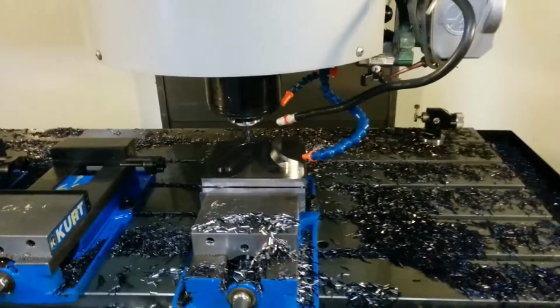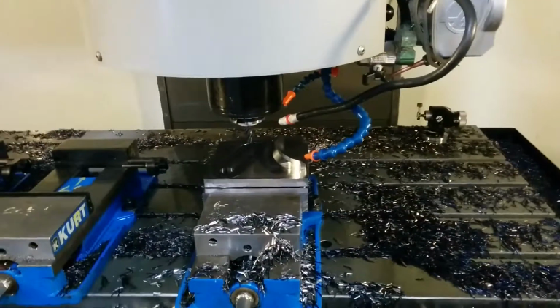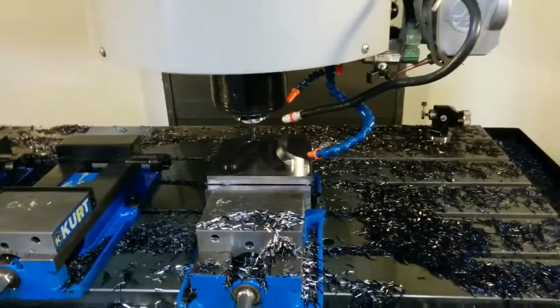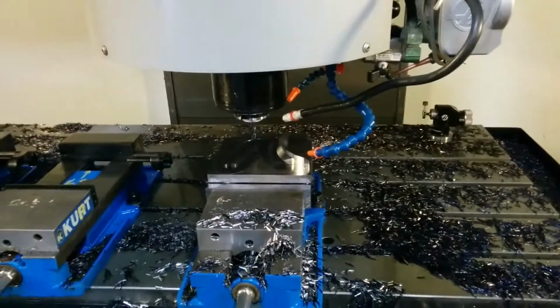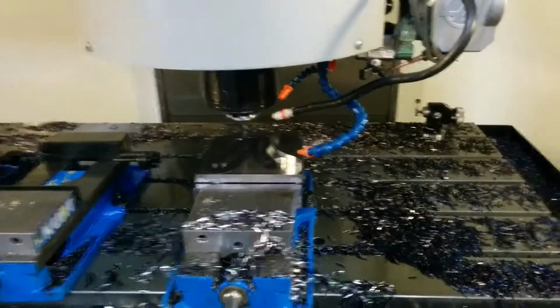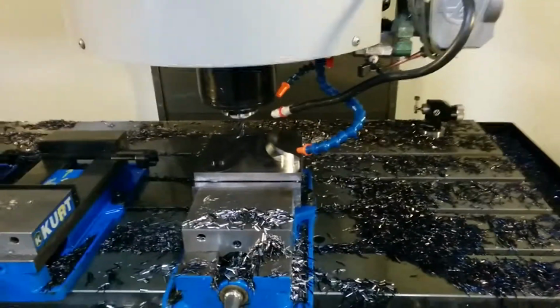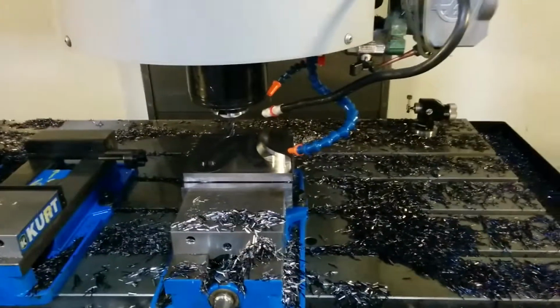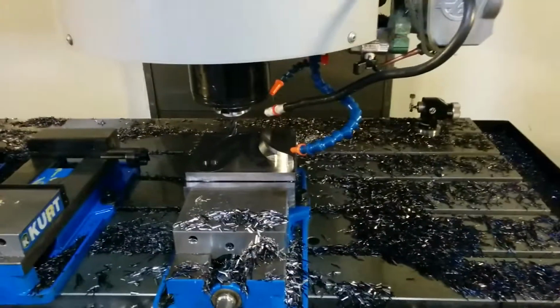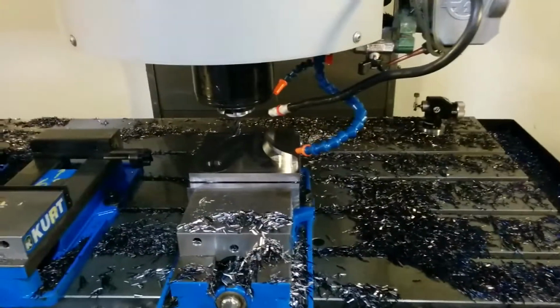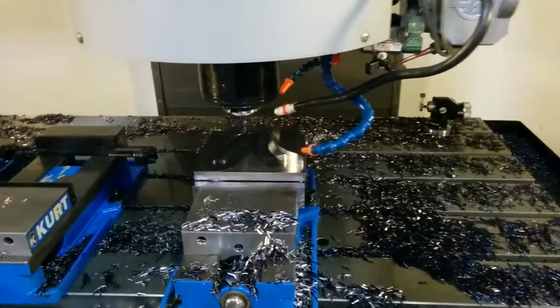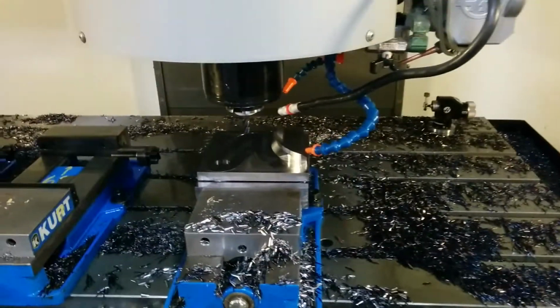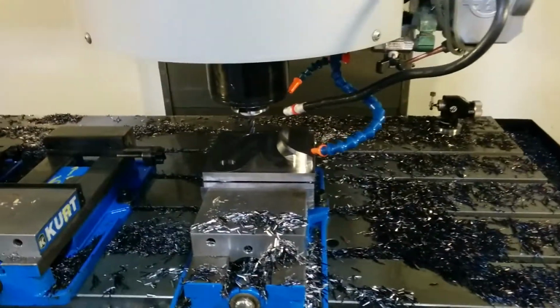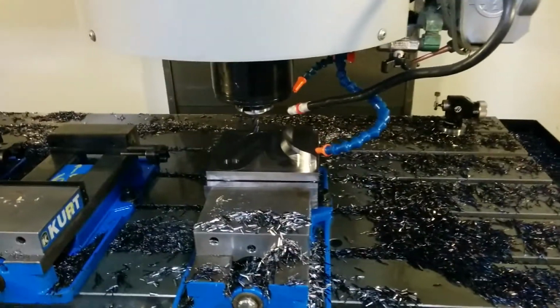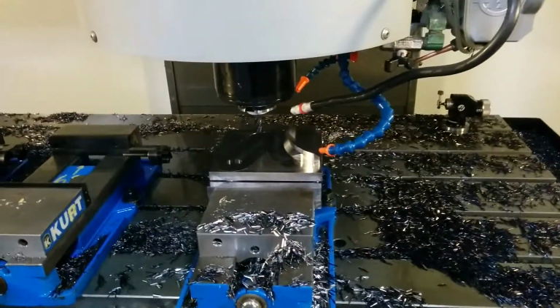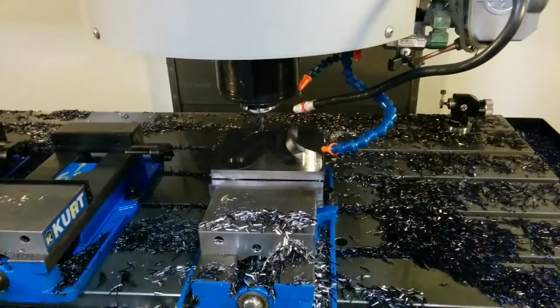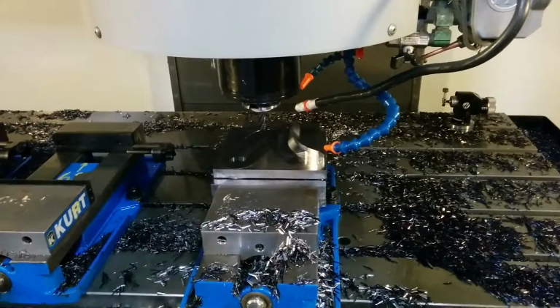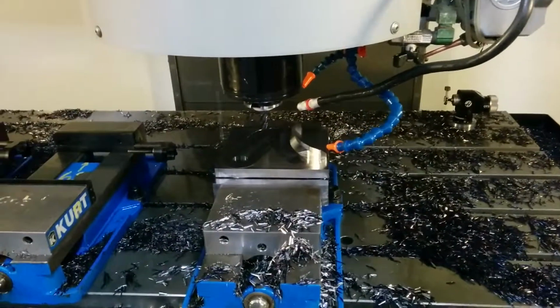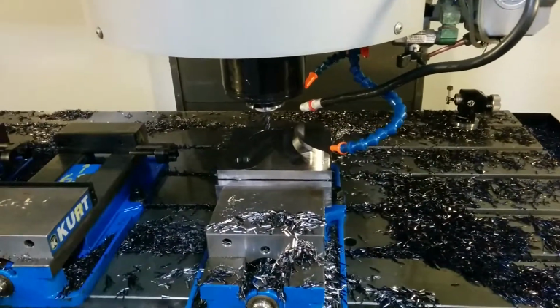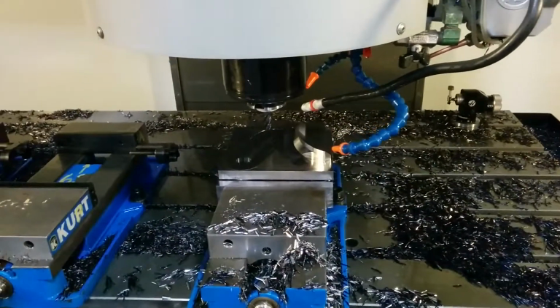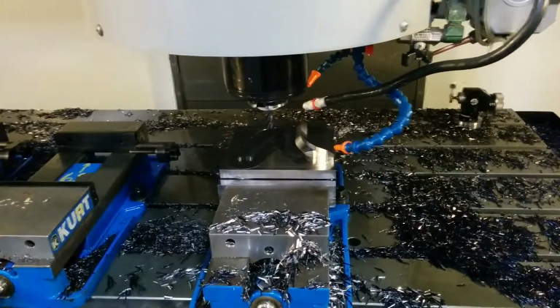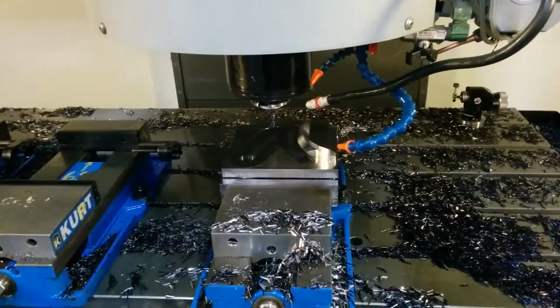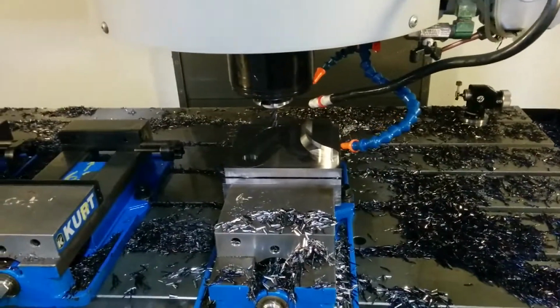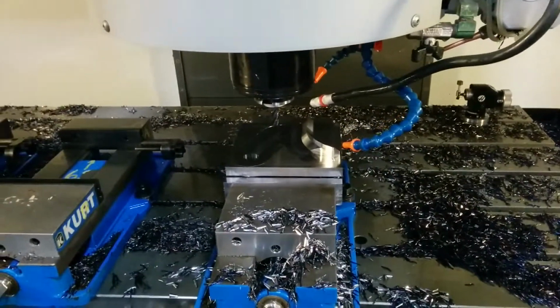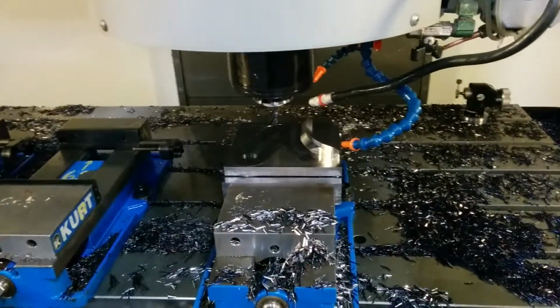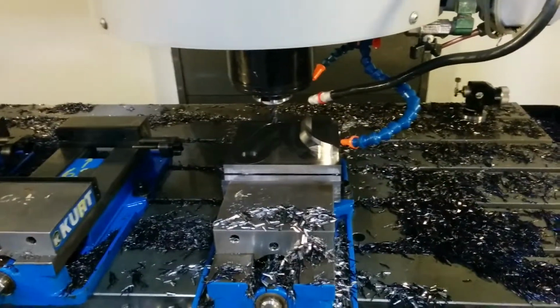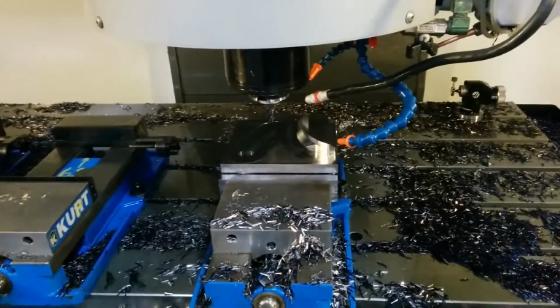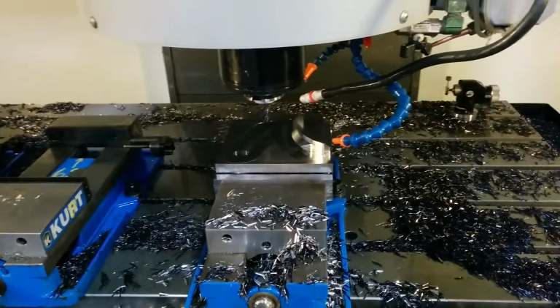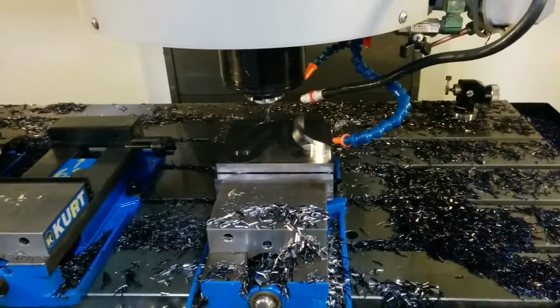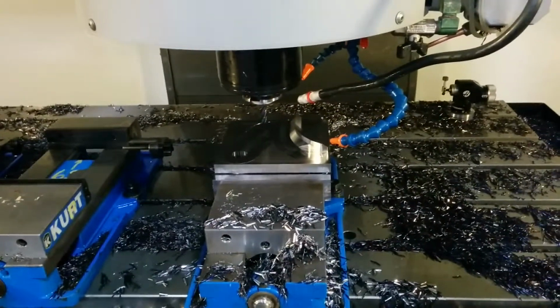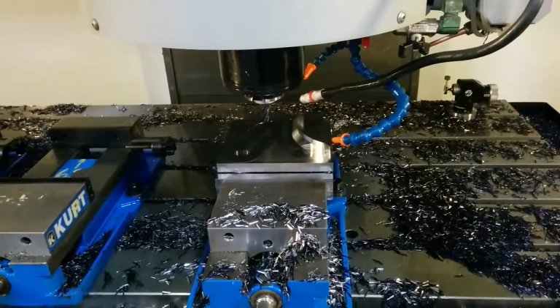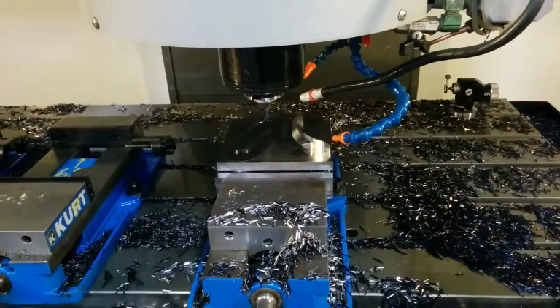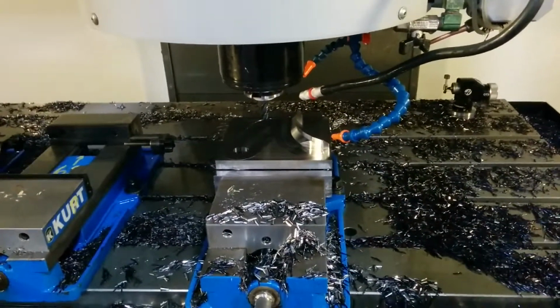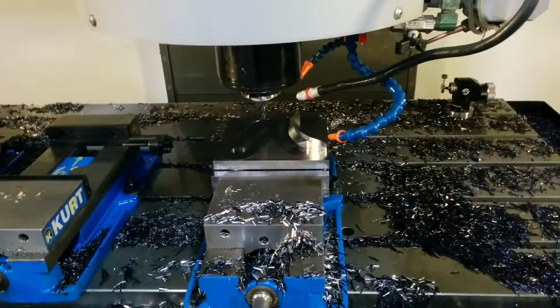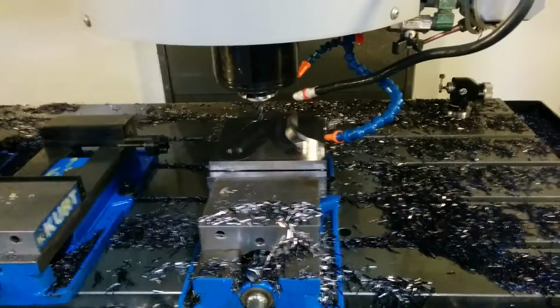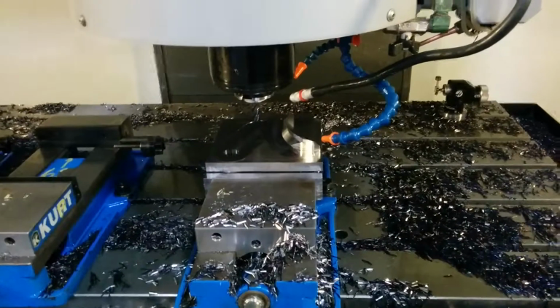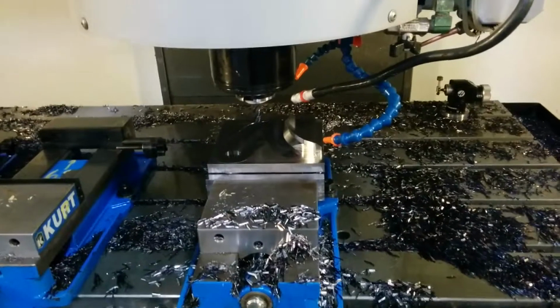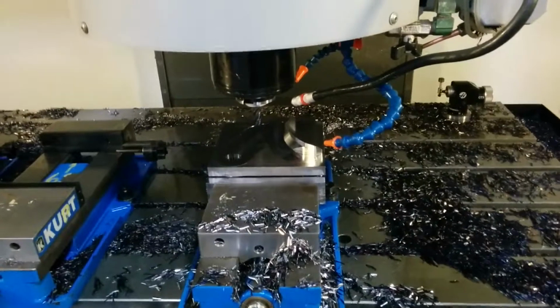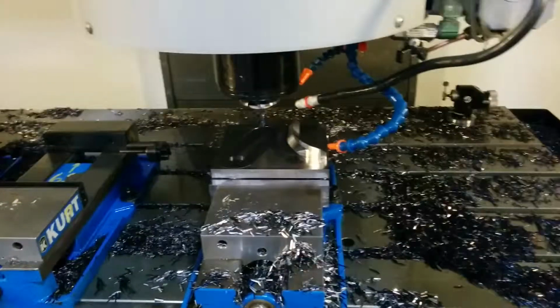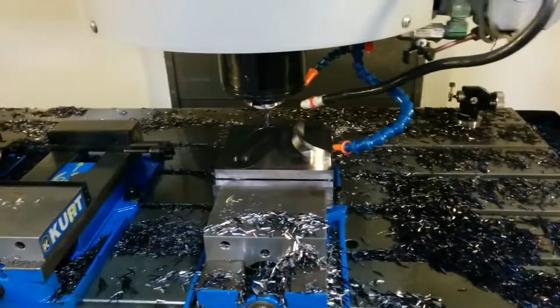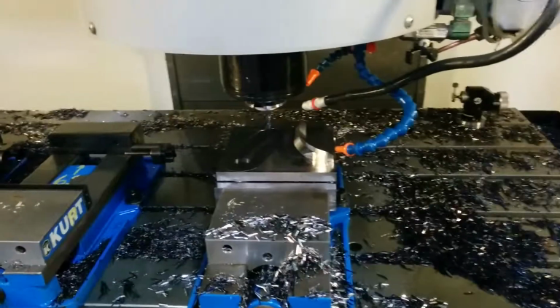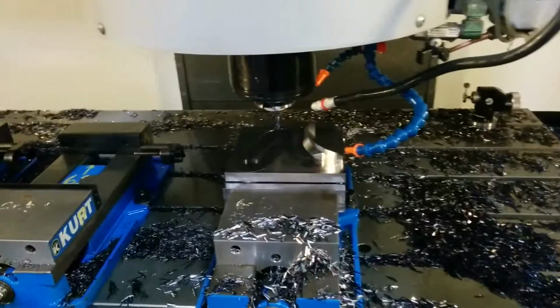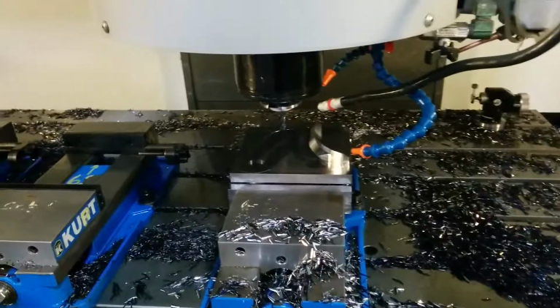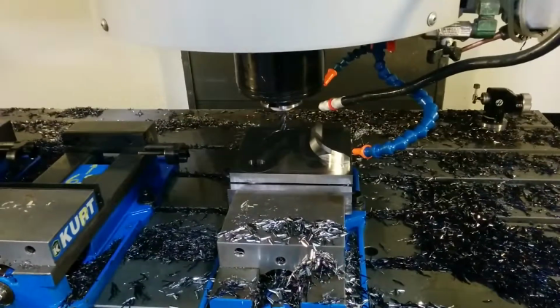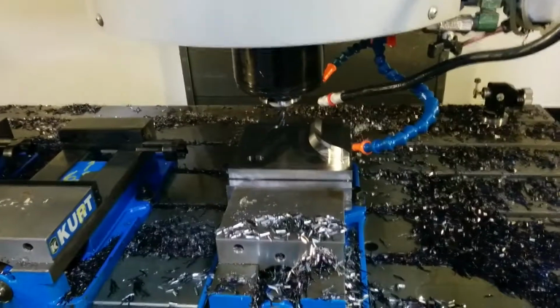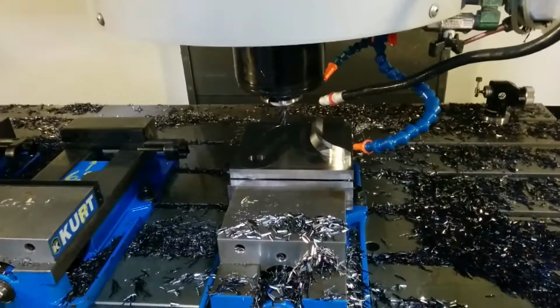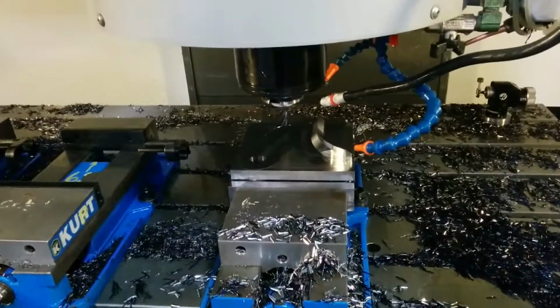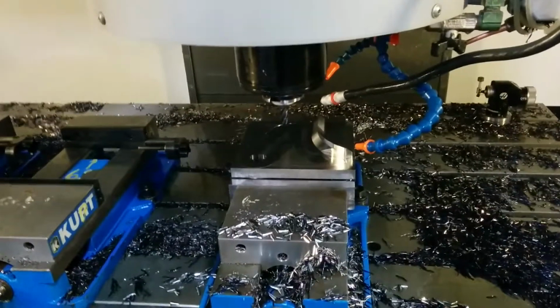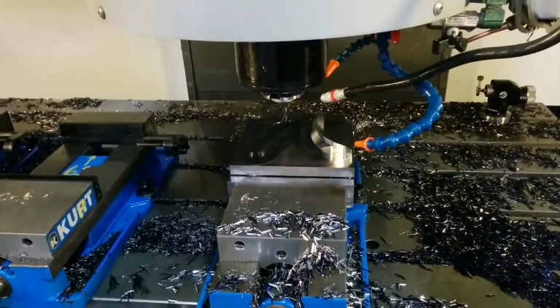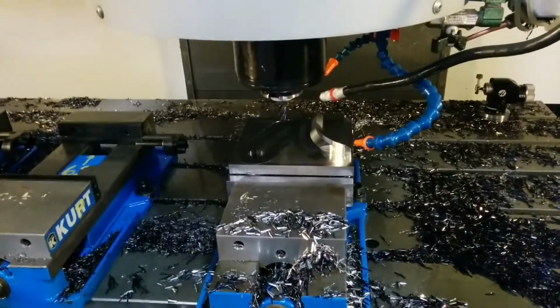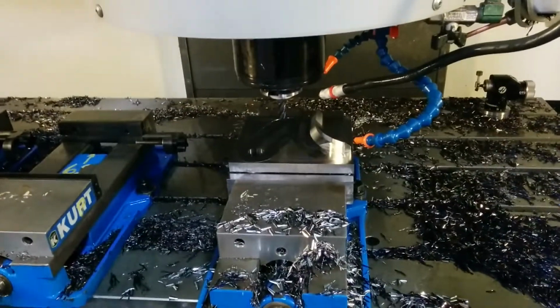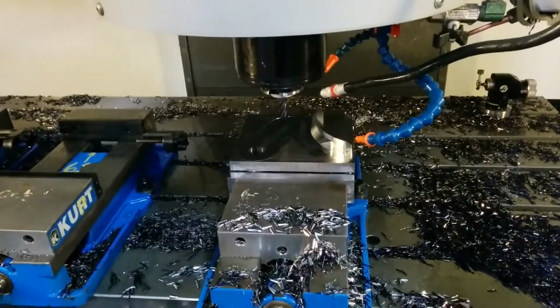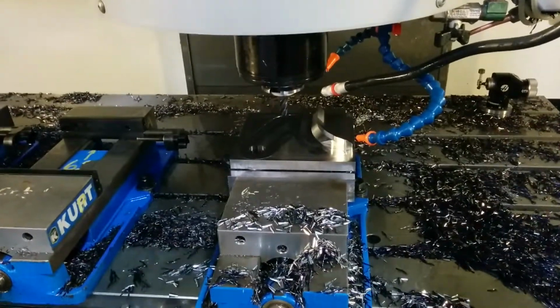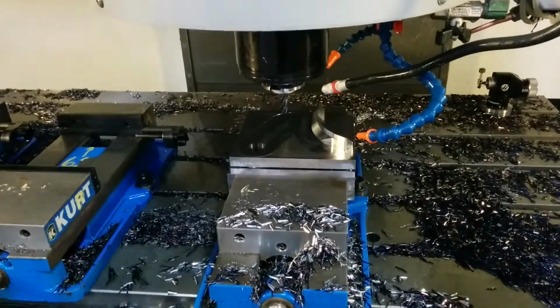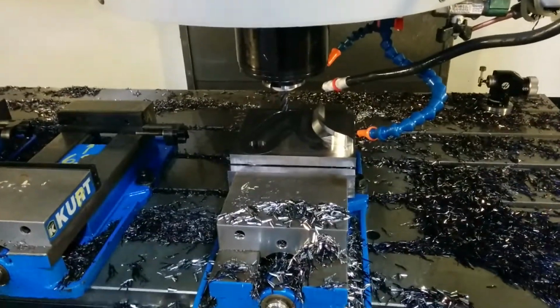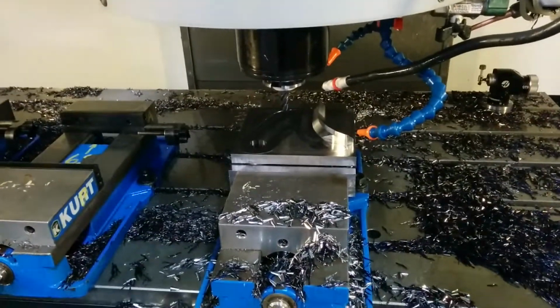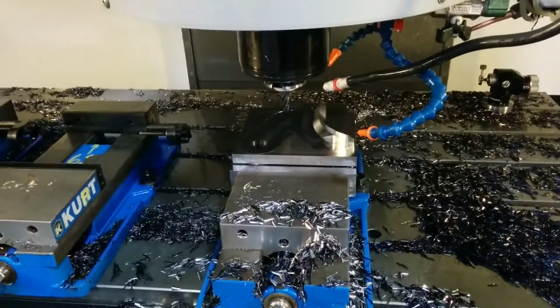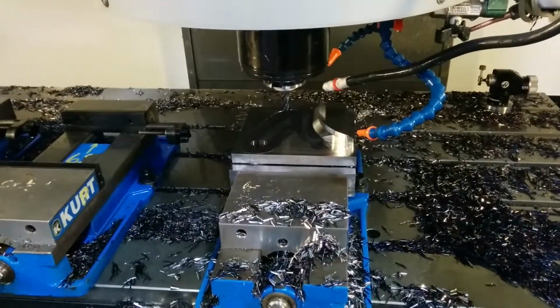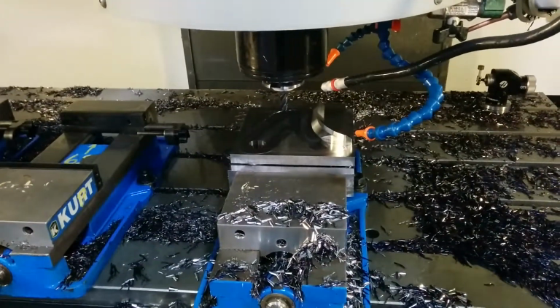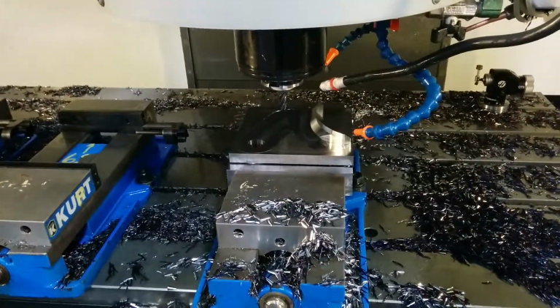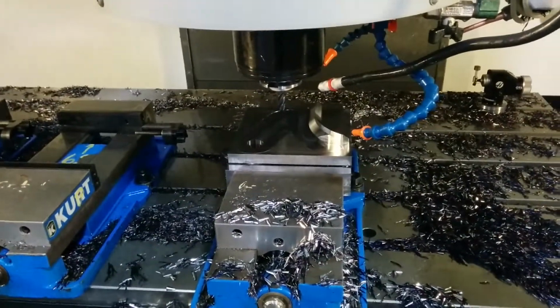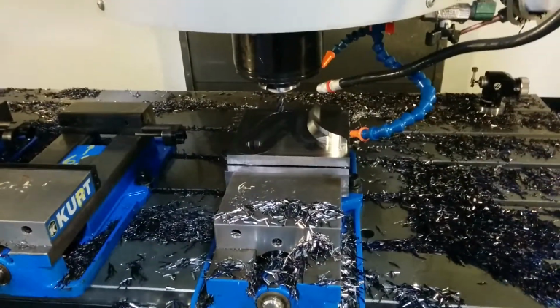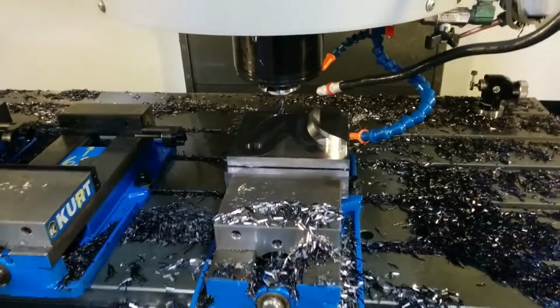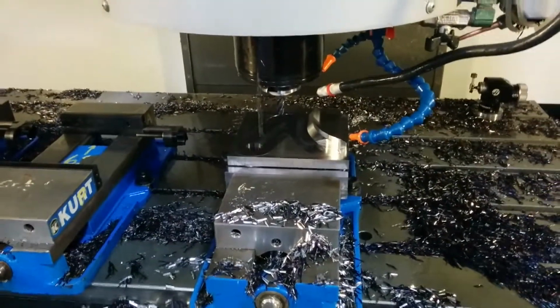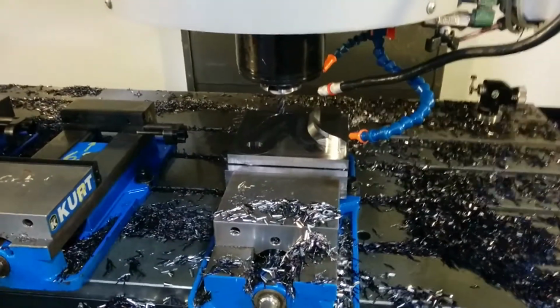Today I'm working on a Haas VF6SS. I wanted to show a little bit of the pocketing program from Mastercam.